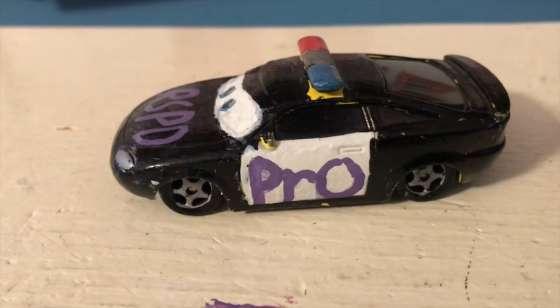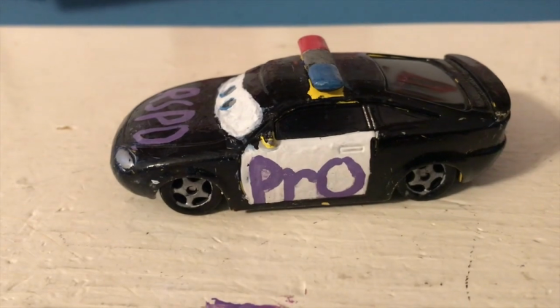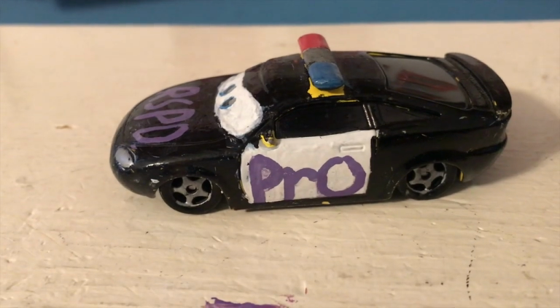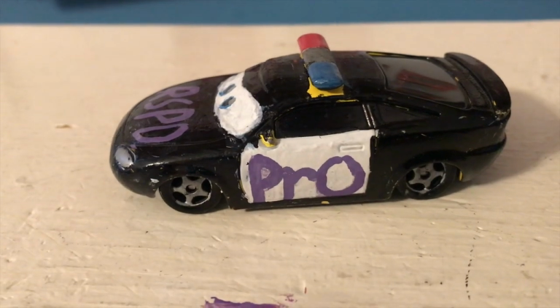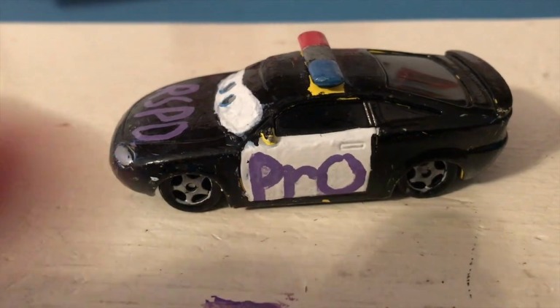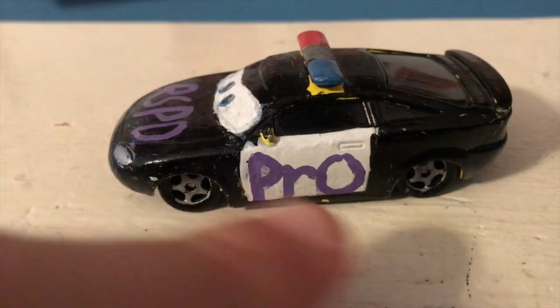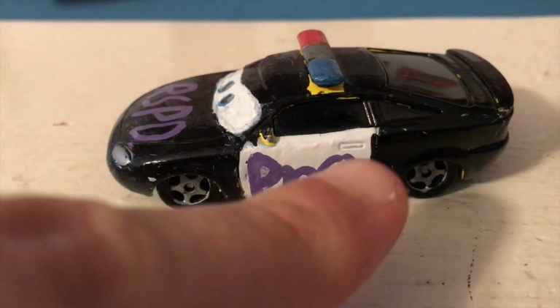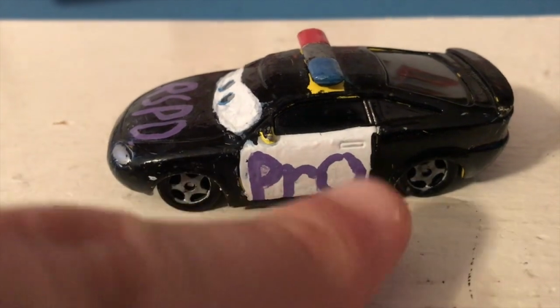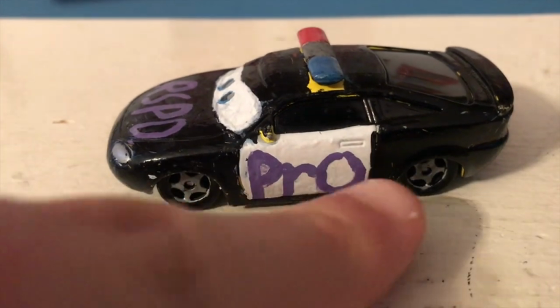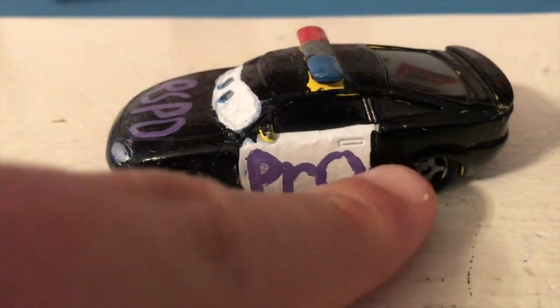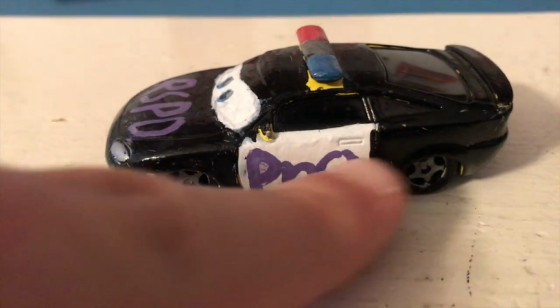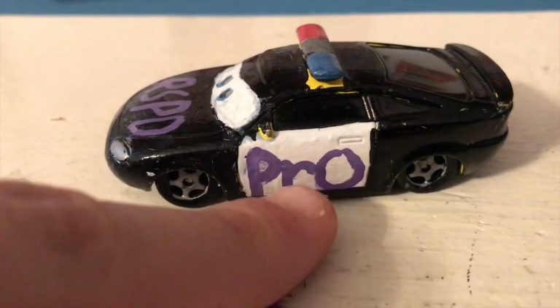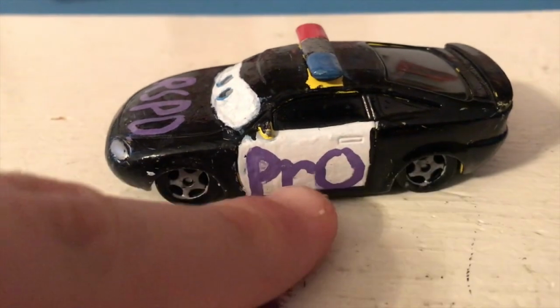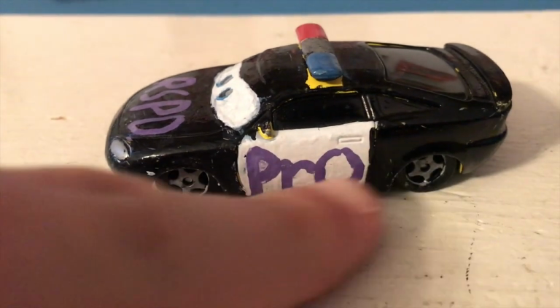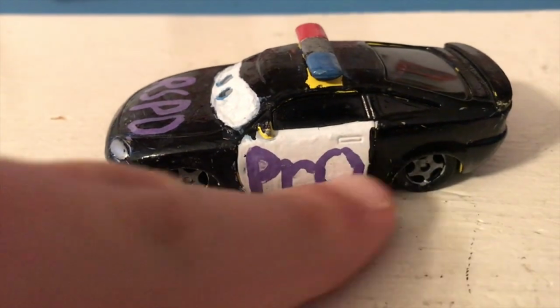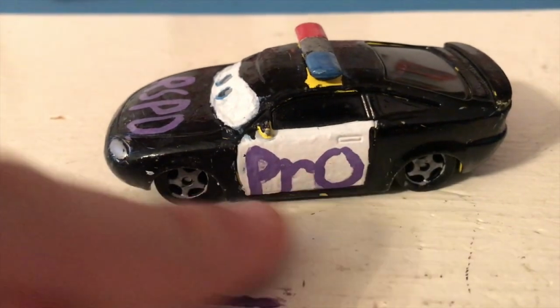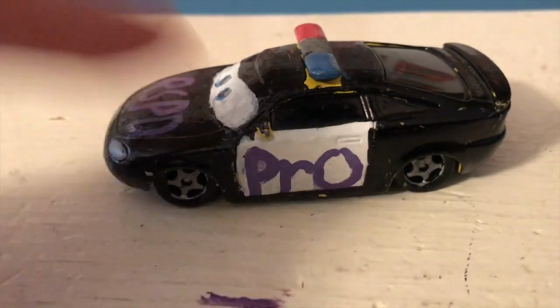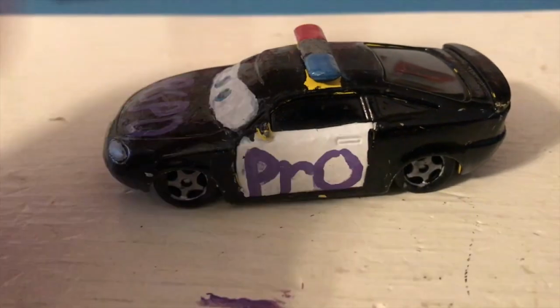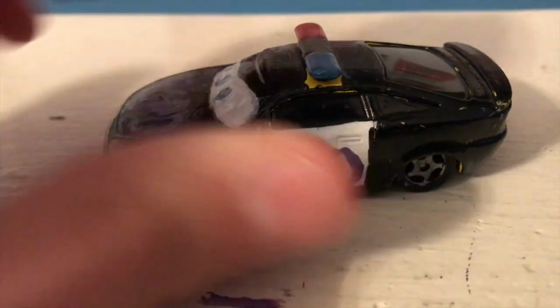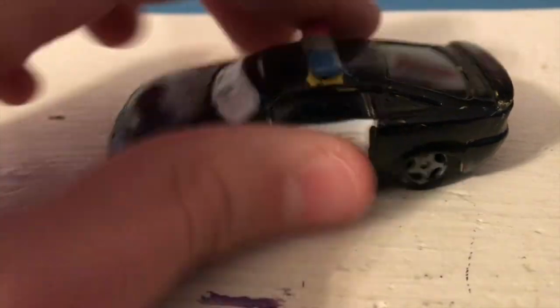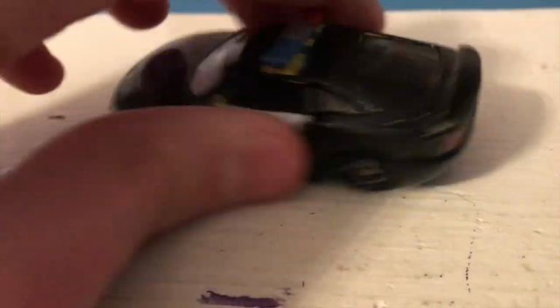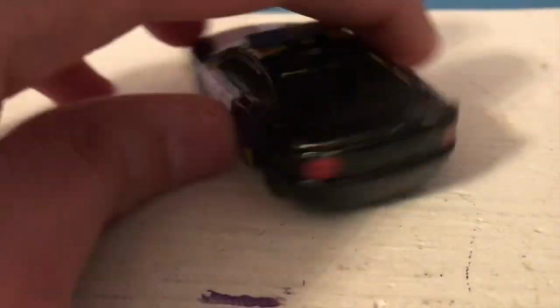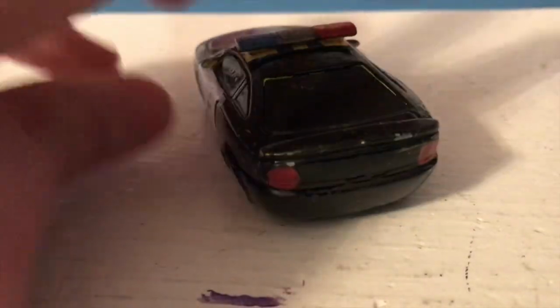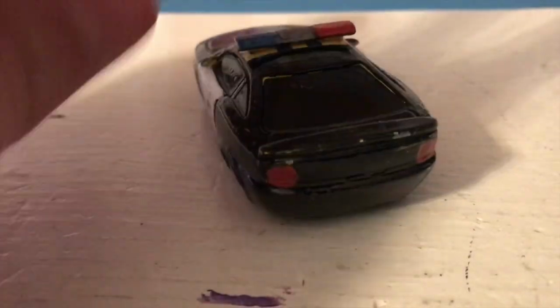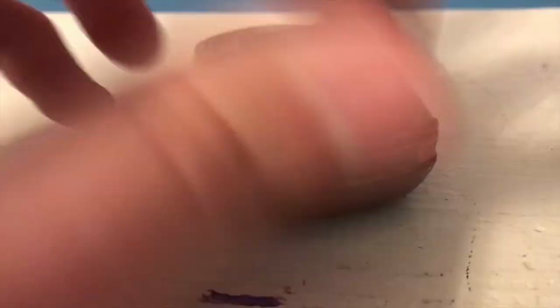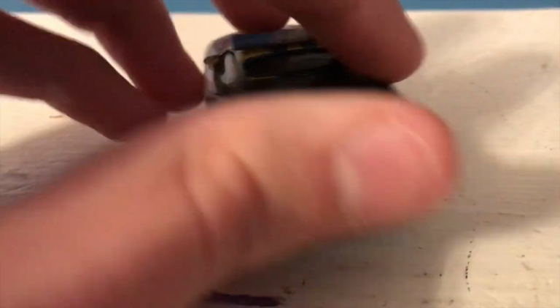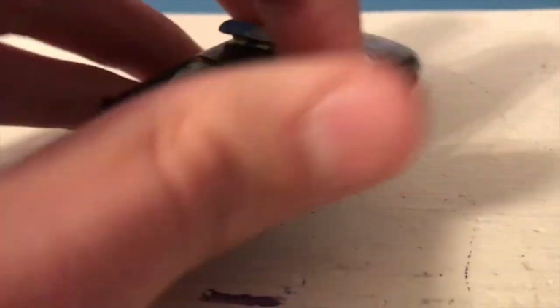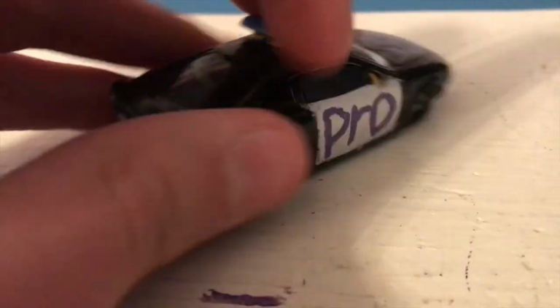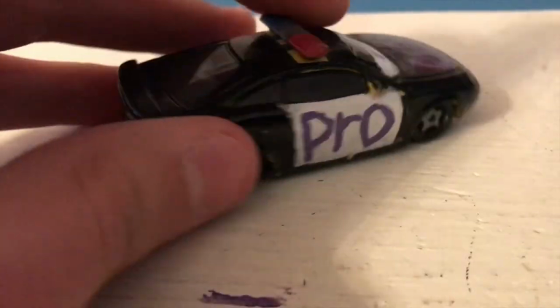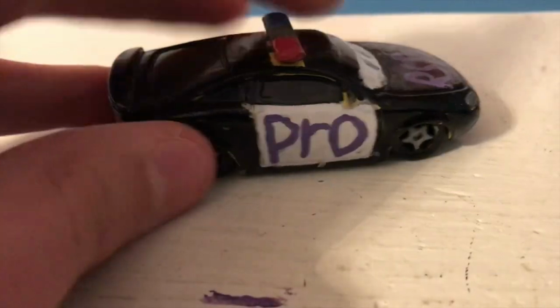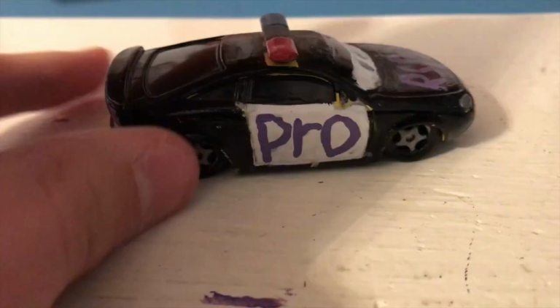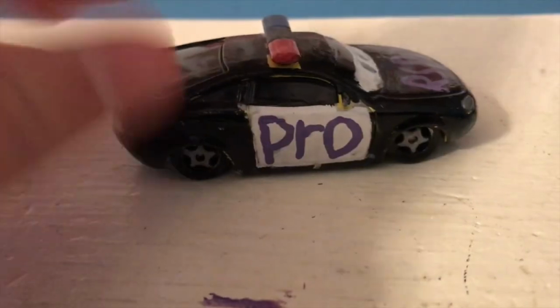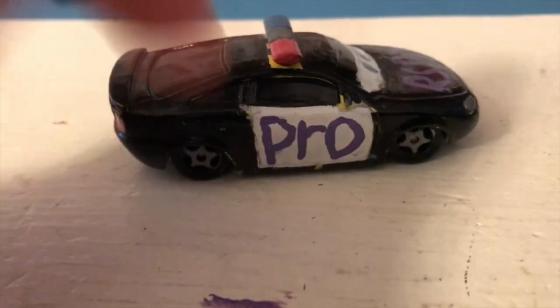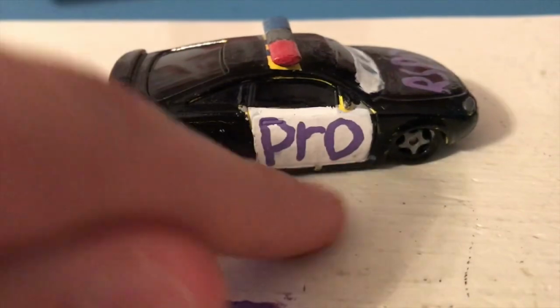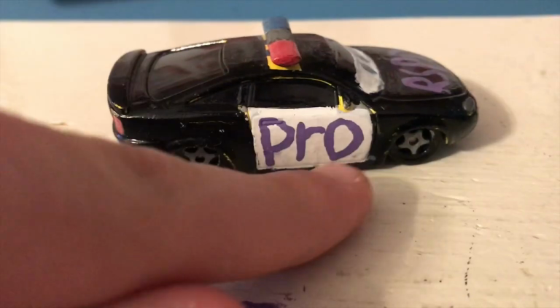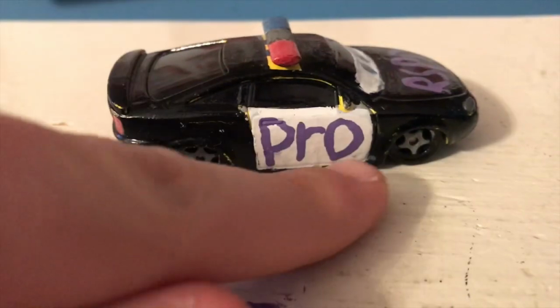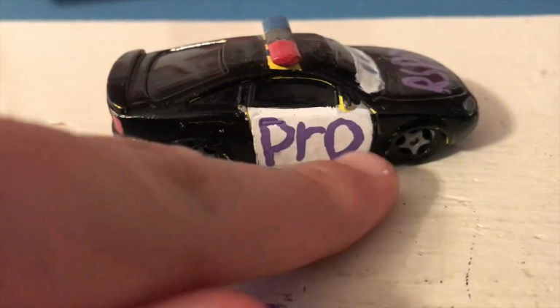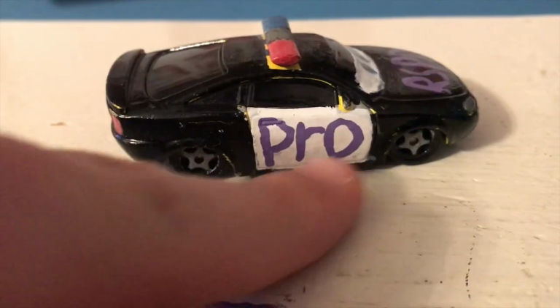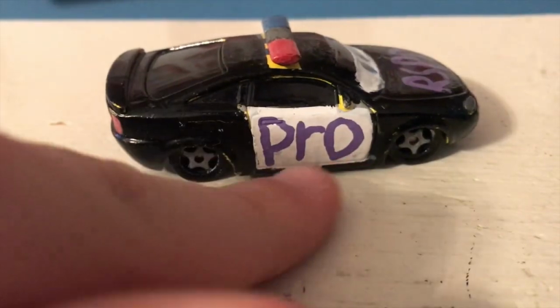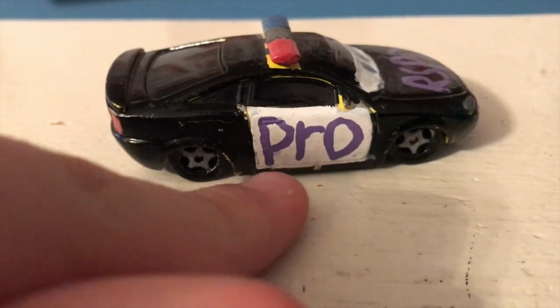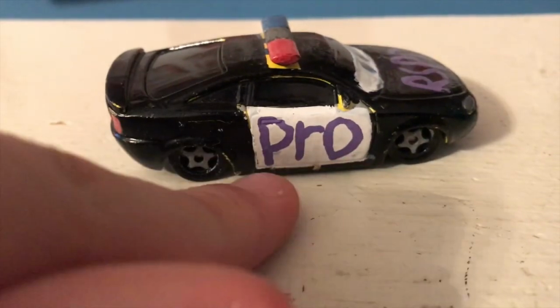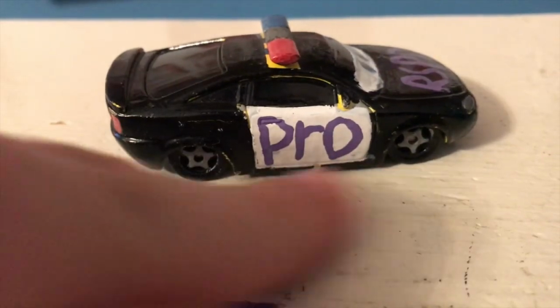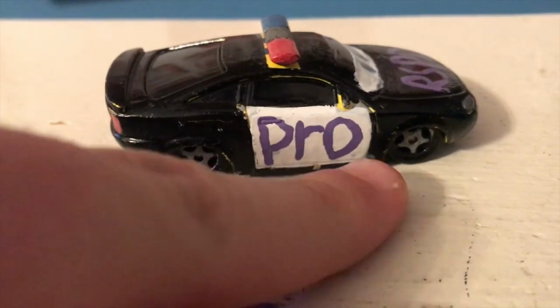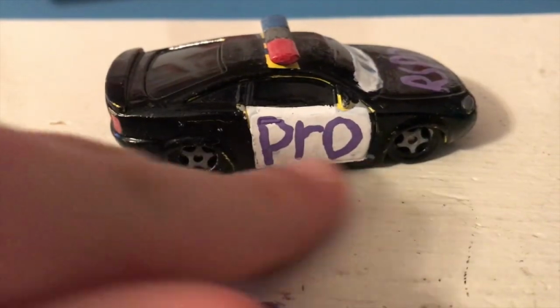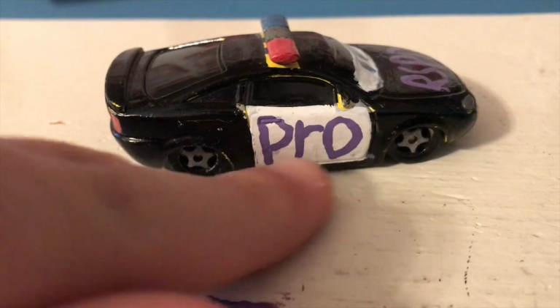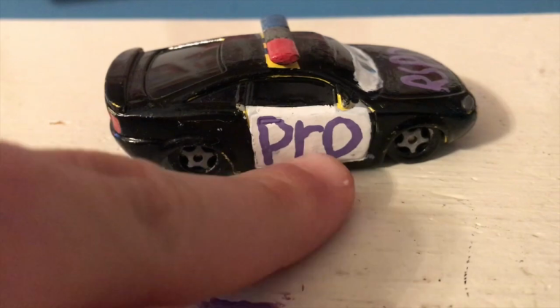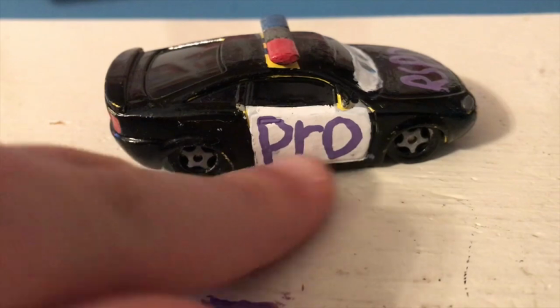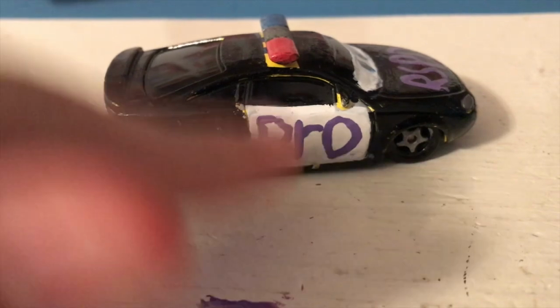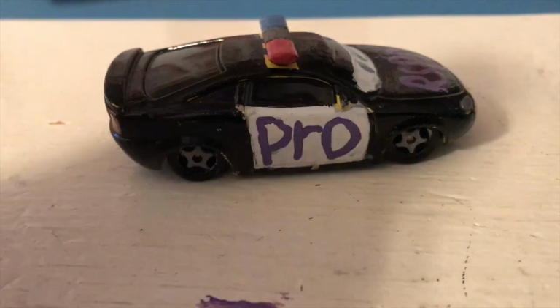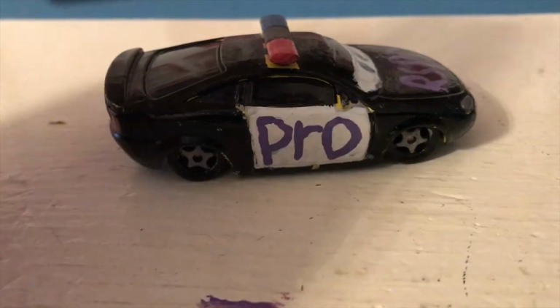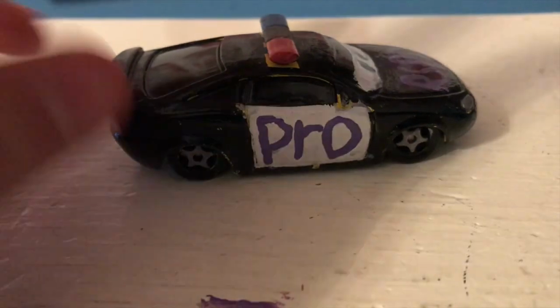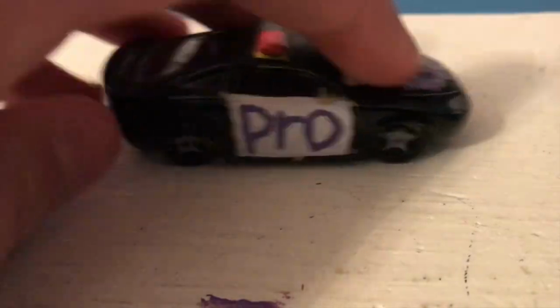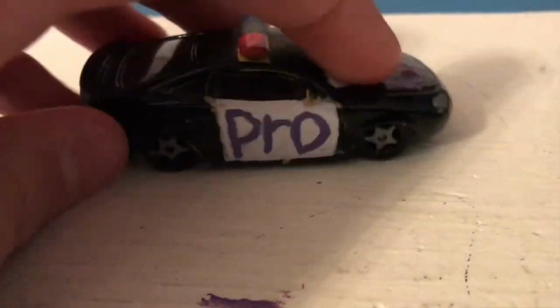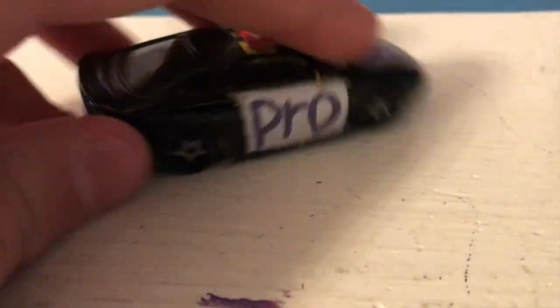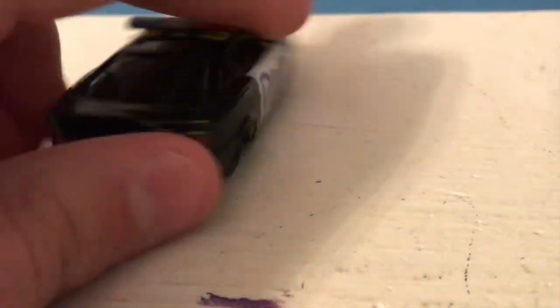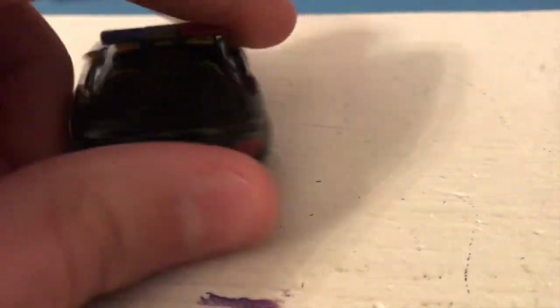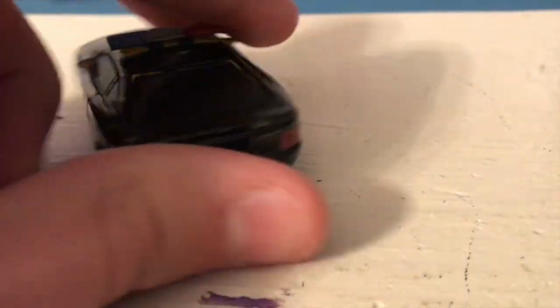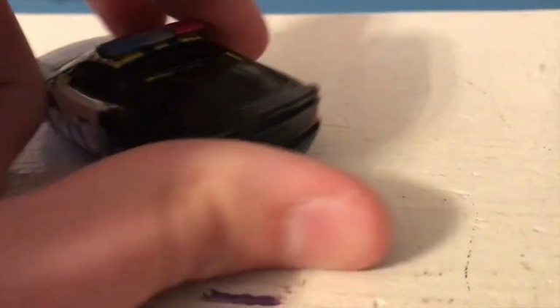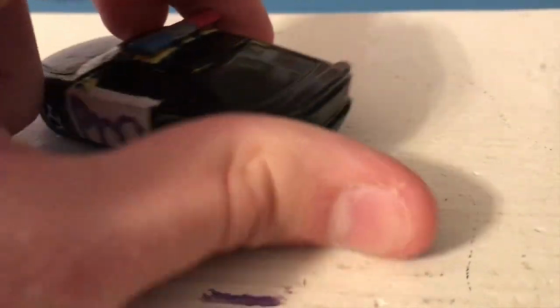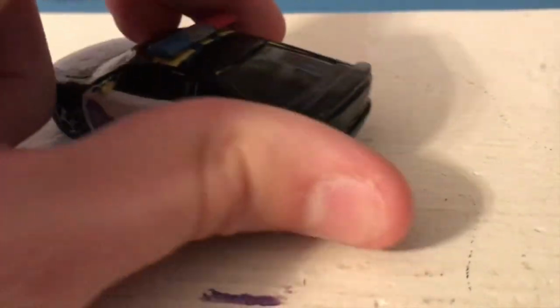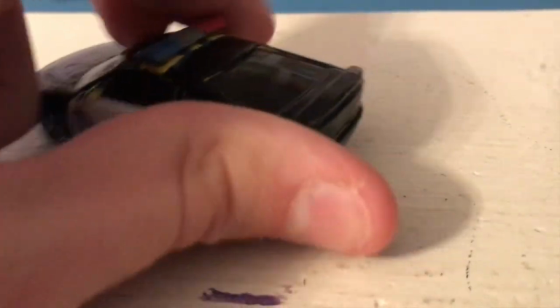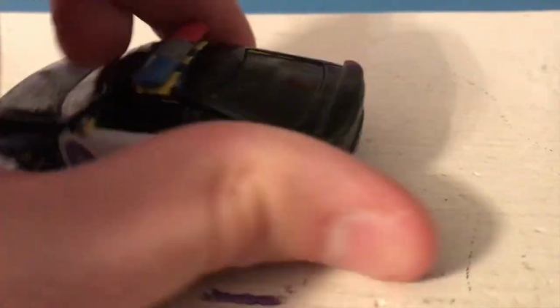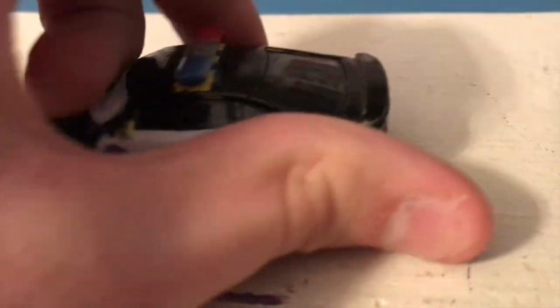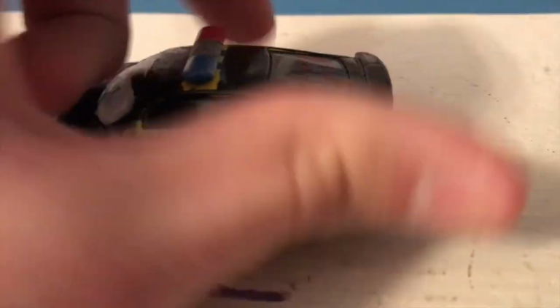You have 'pro' written on the side. All the Protectors of Radiator Springs have 'pro' written somewhere. You can see it on that side as well.